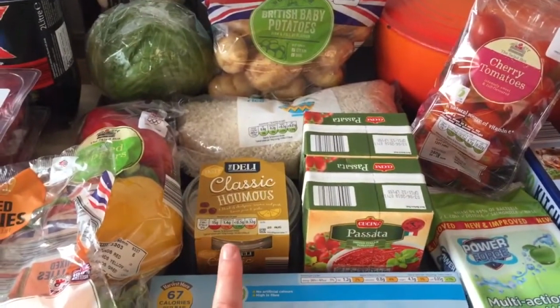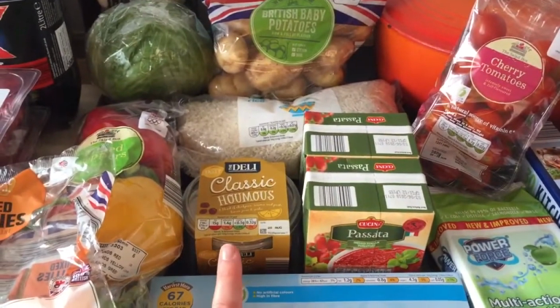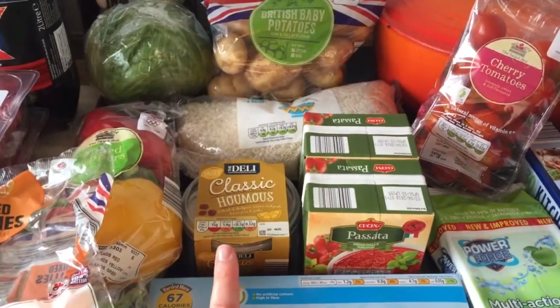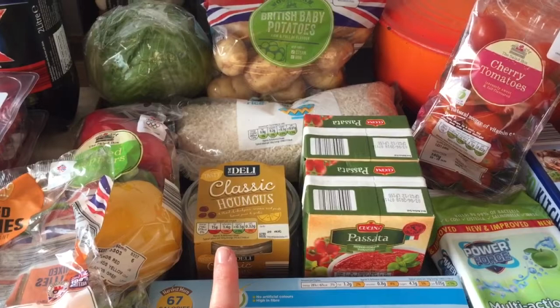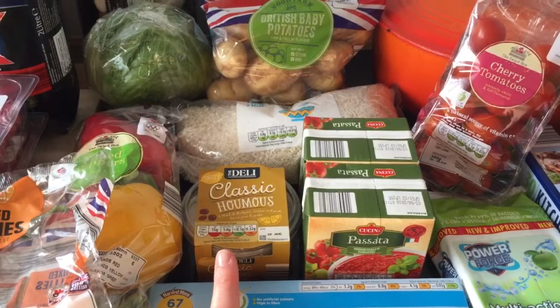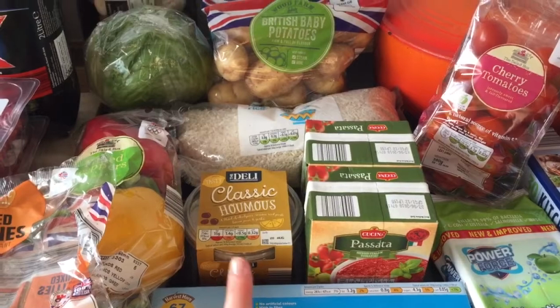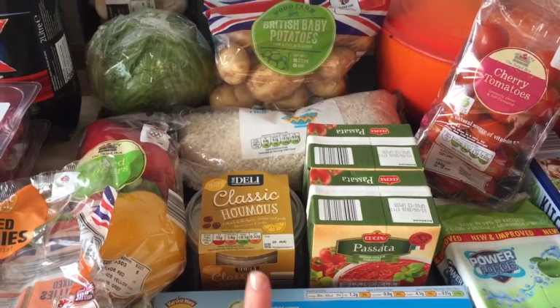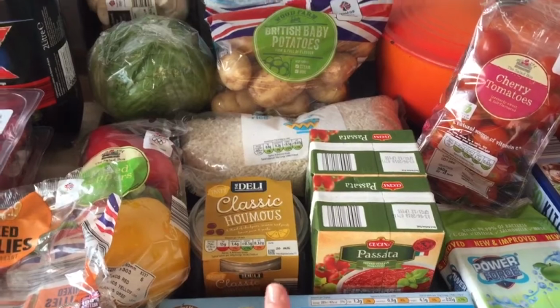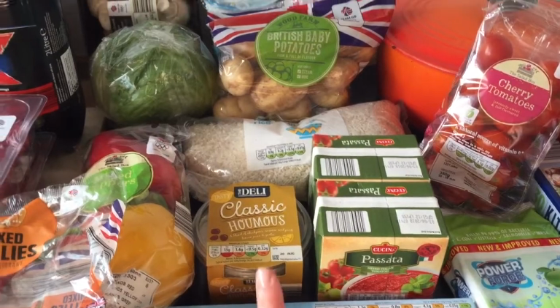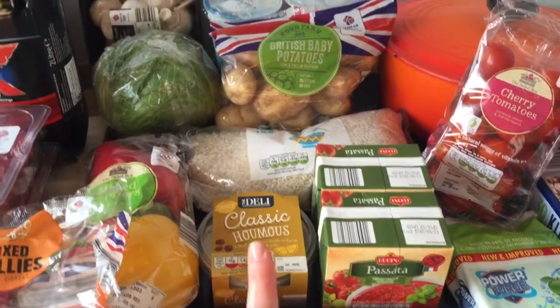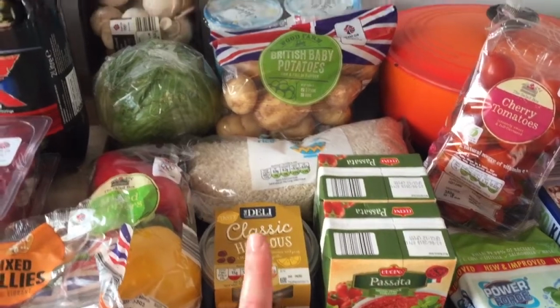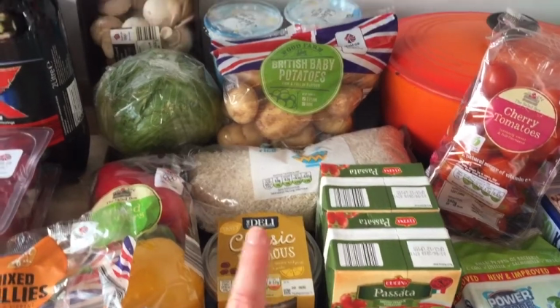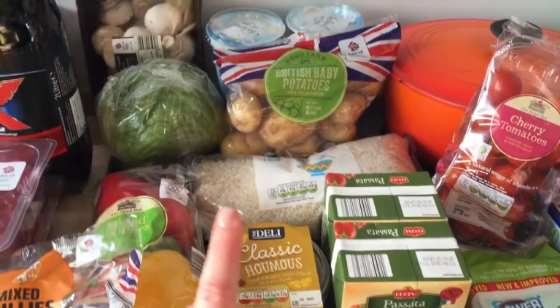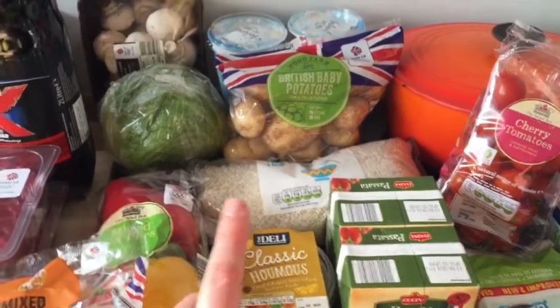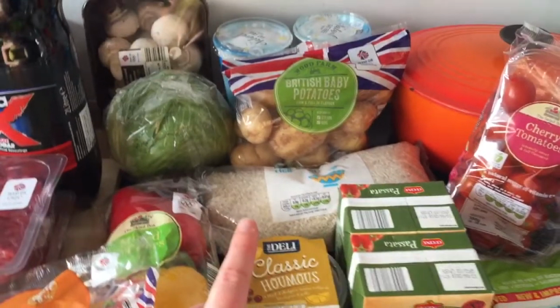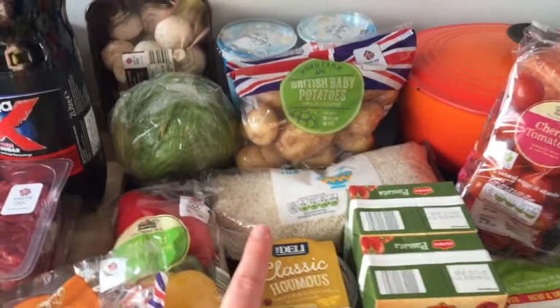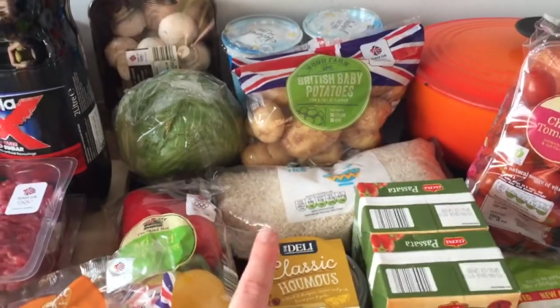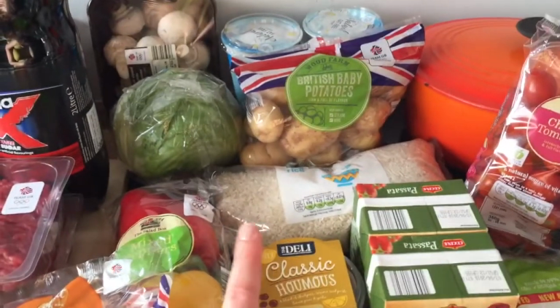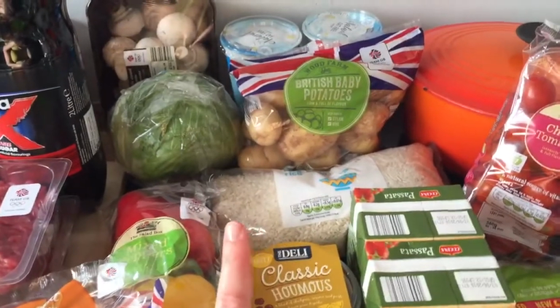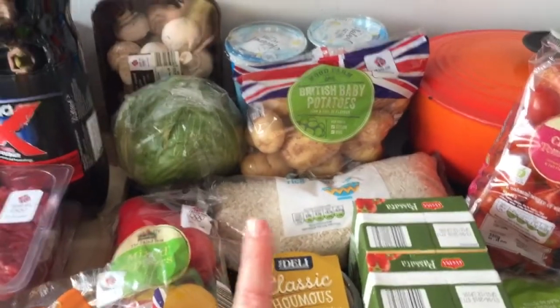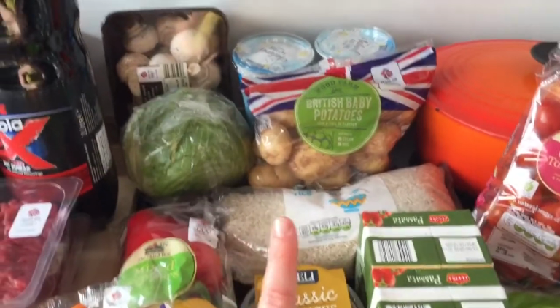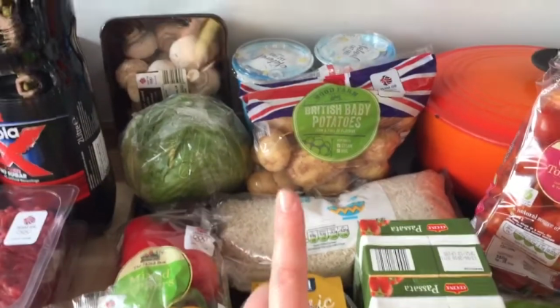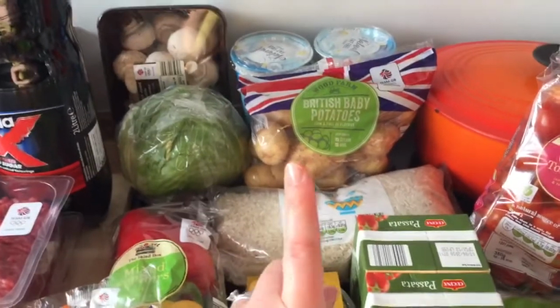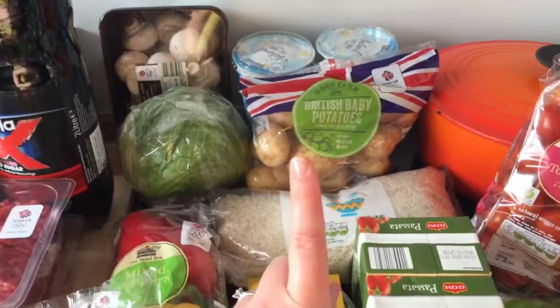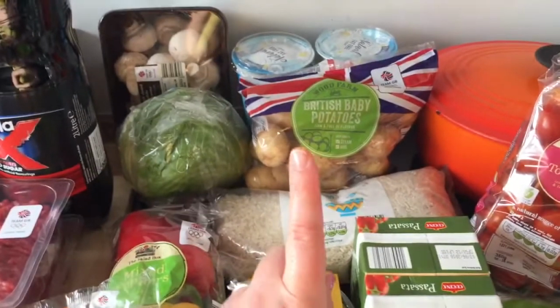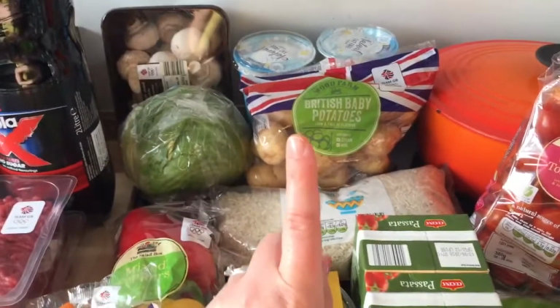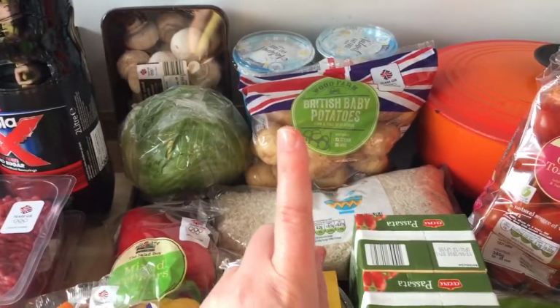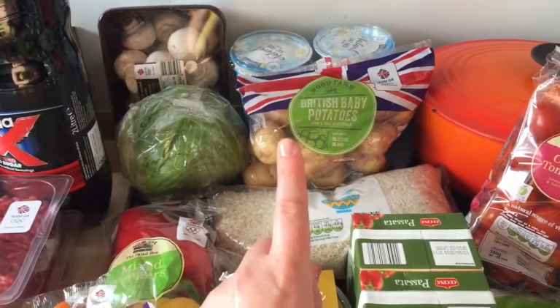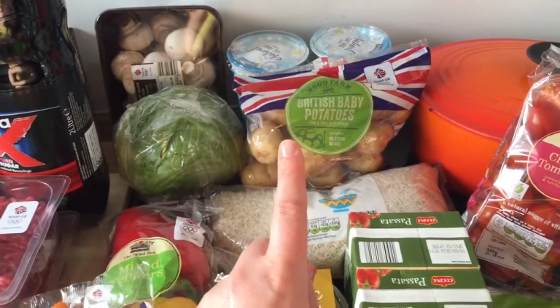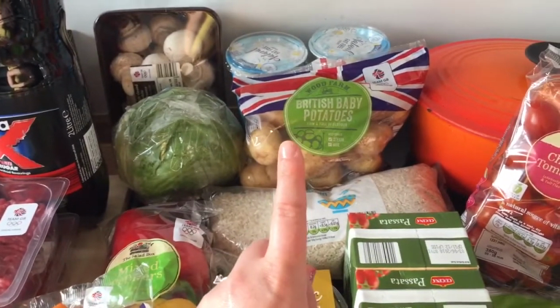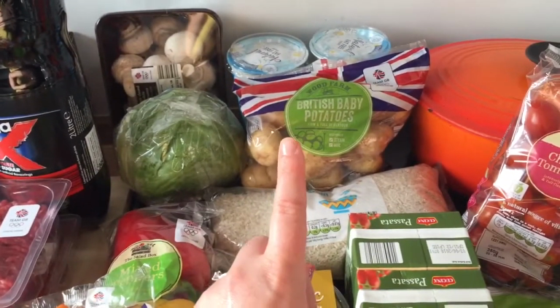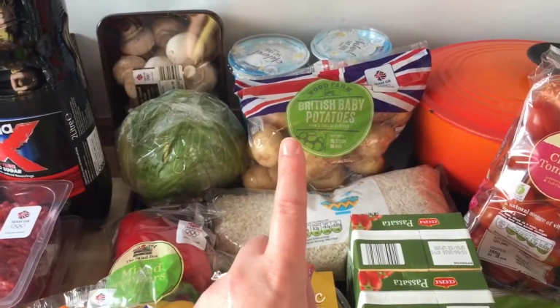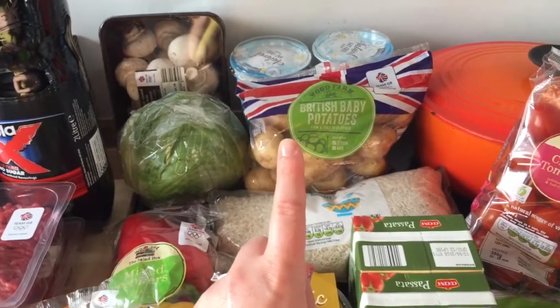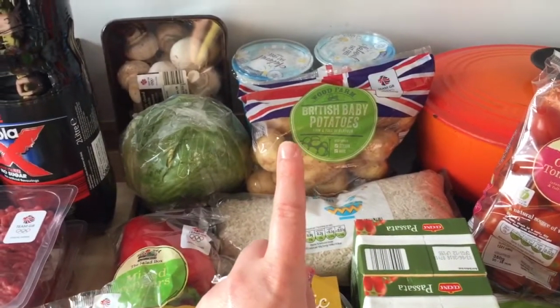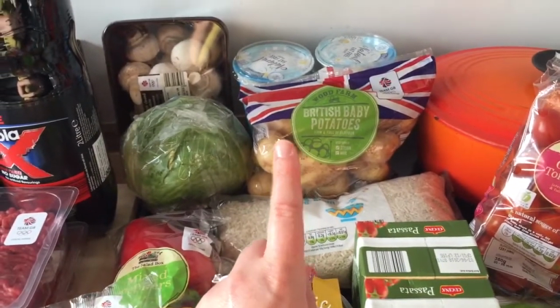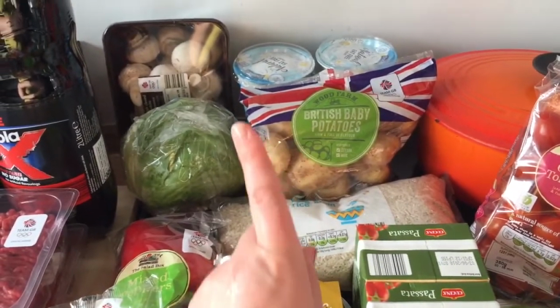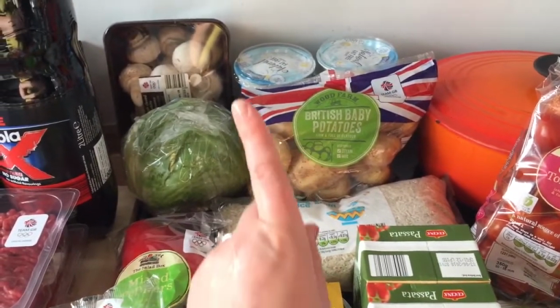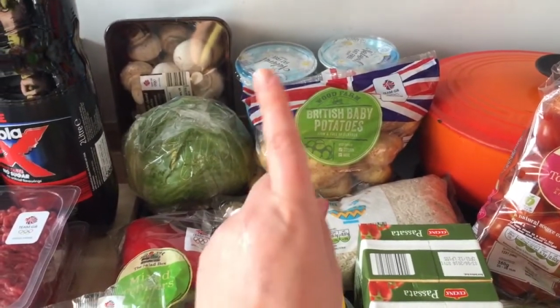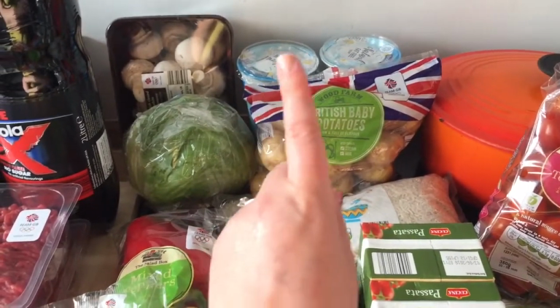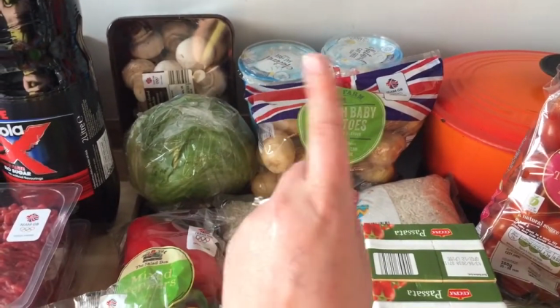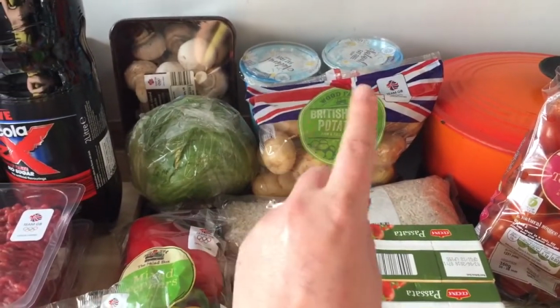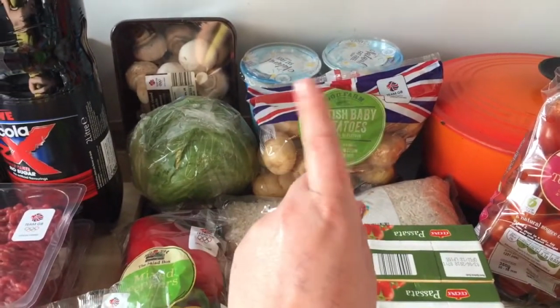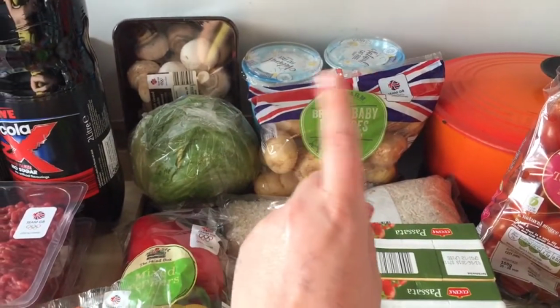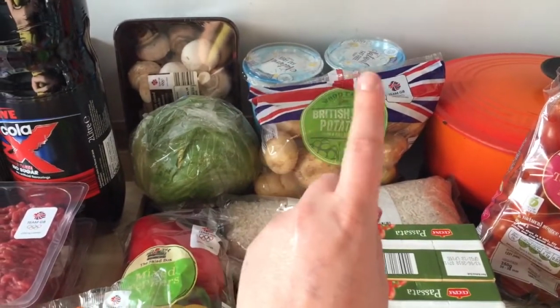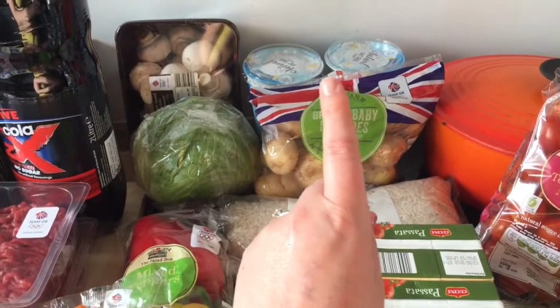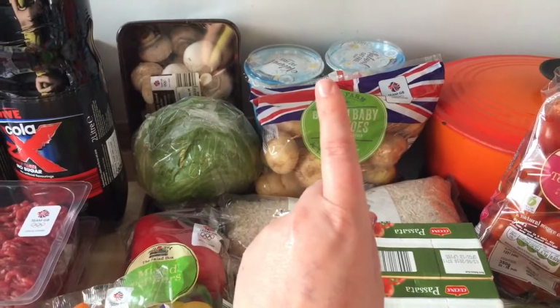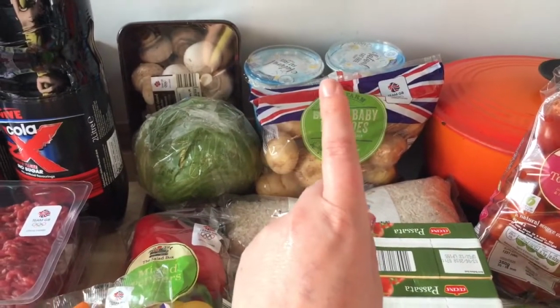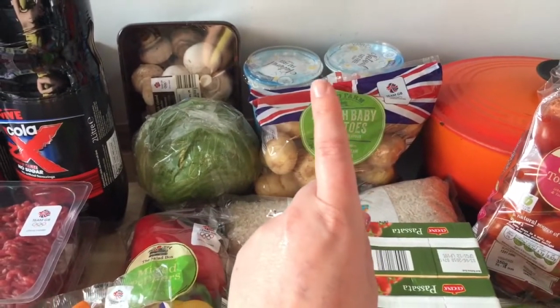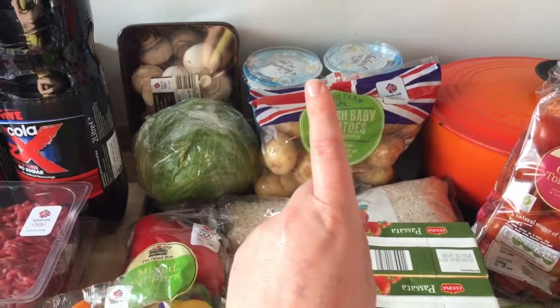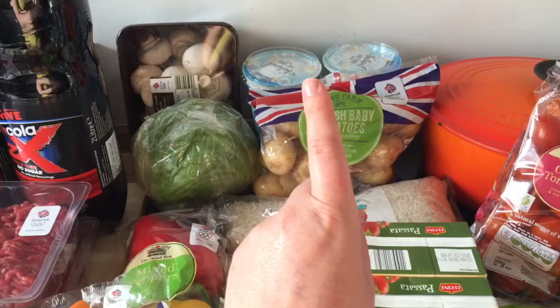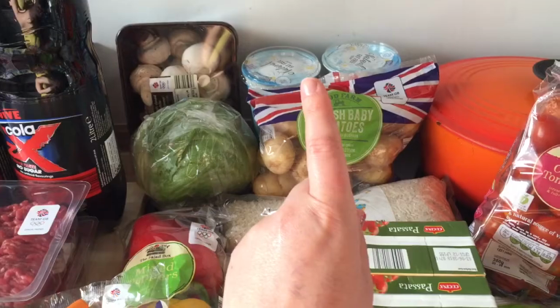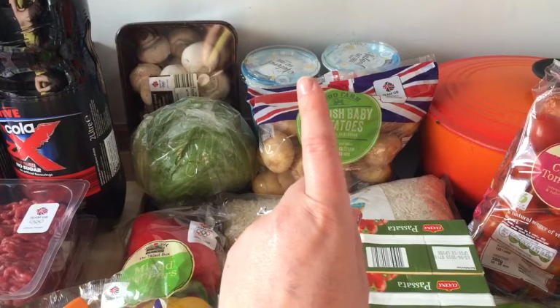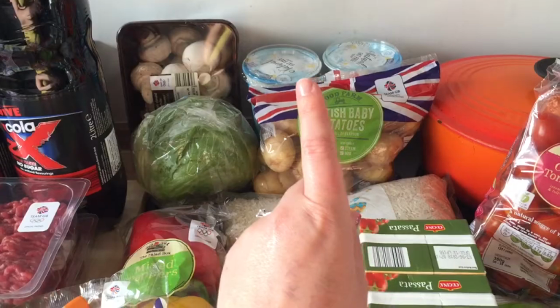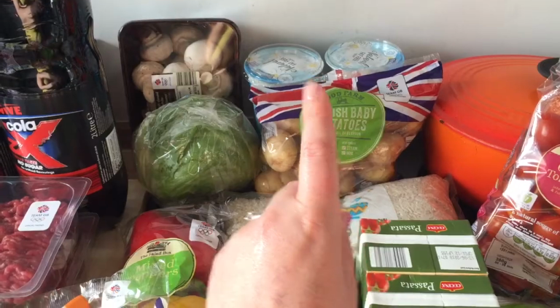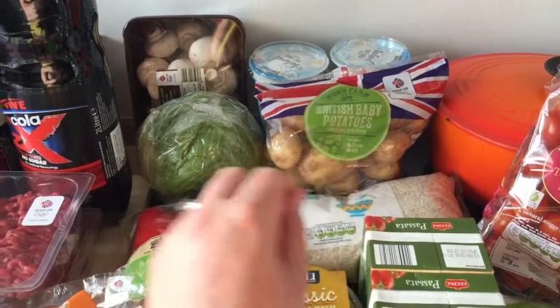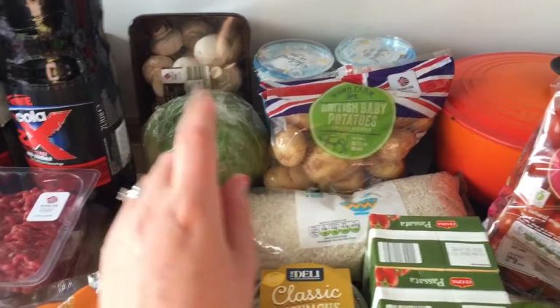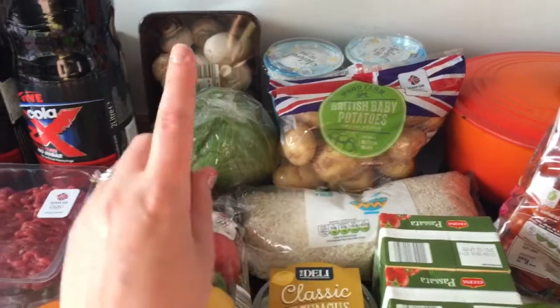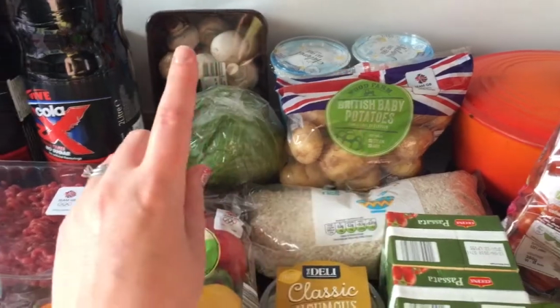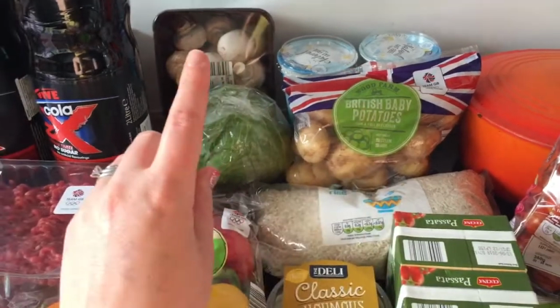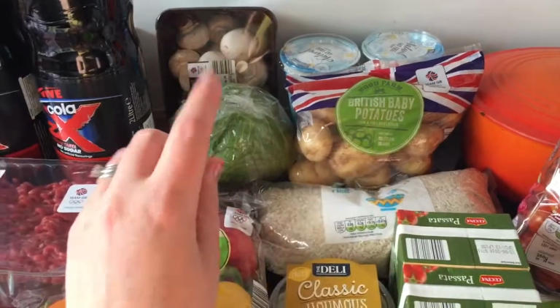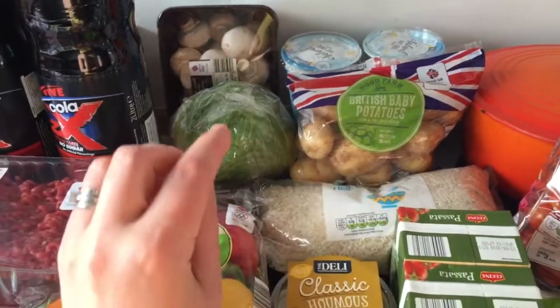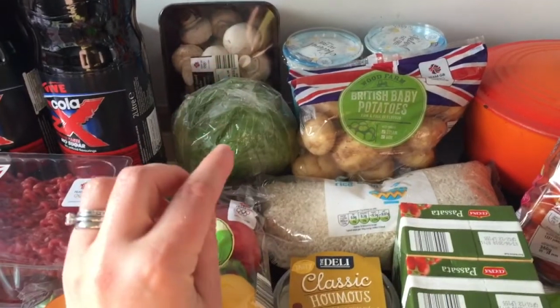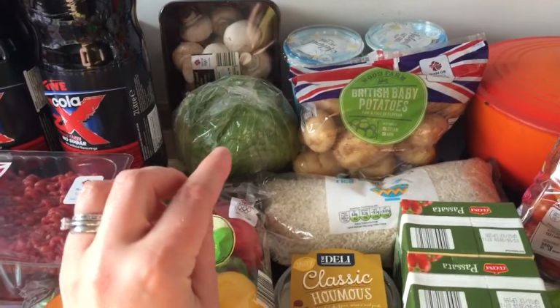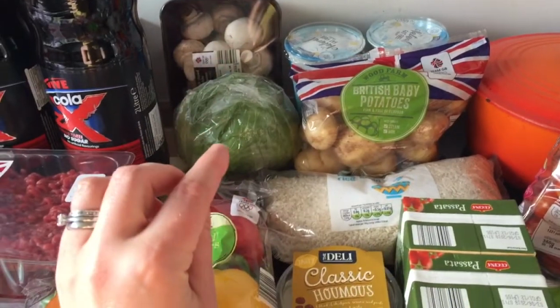A classic hummus, some rice, potatoes, two natural fat-free yogurts, and mushrooms.